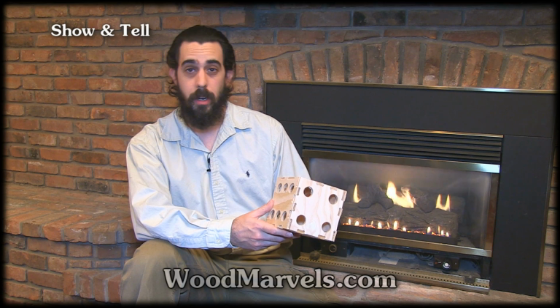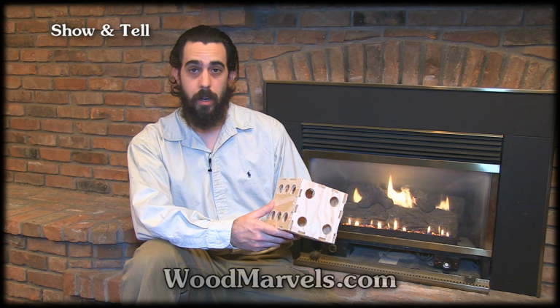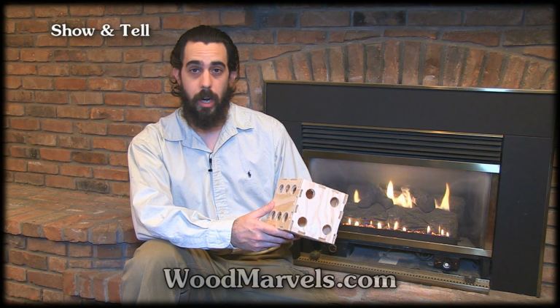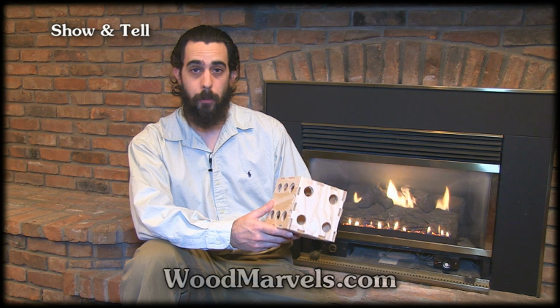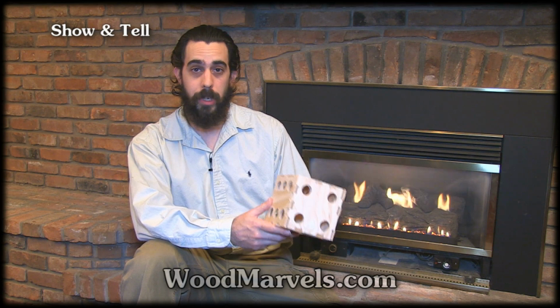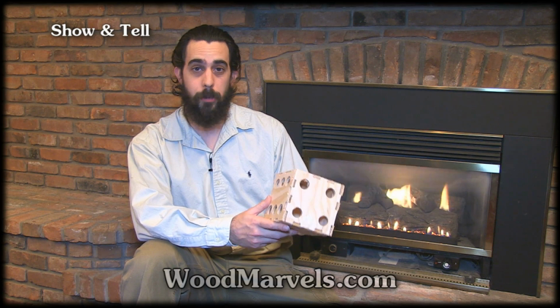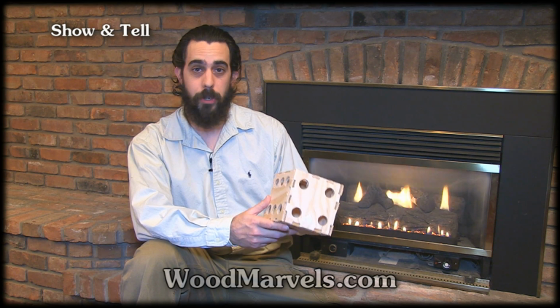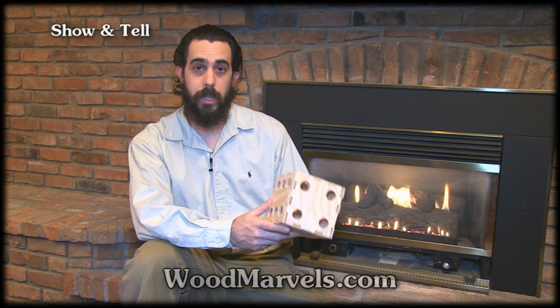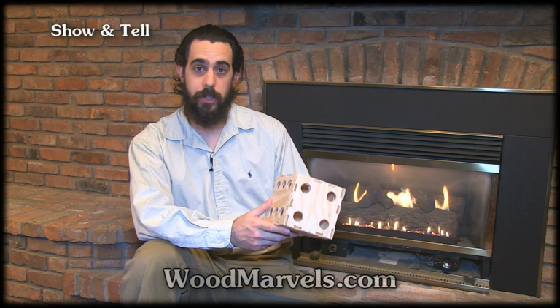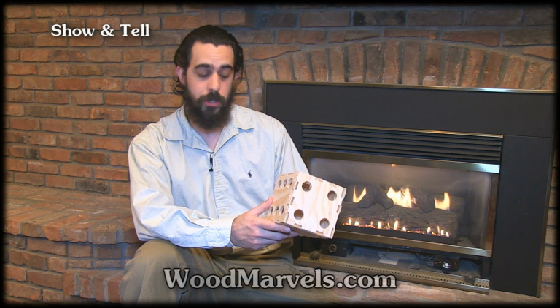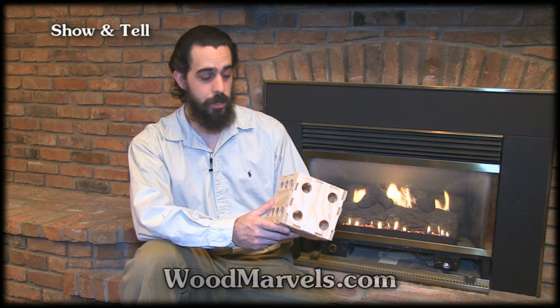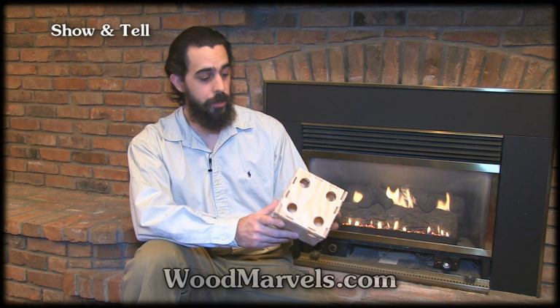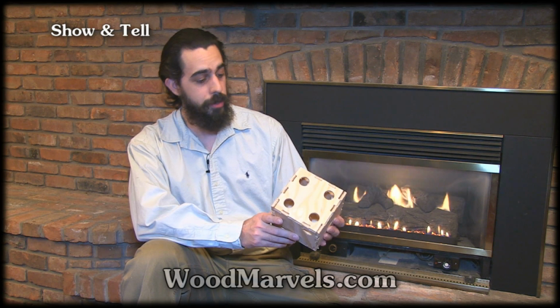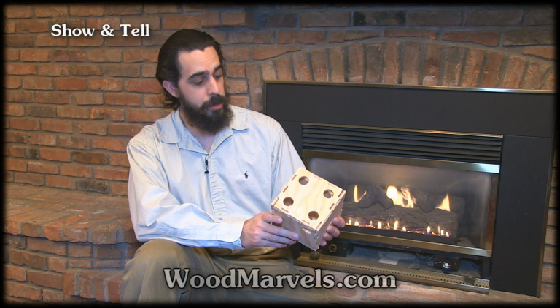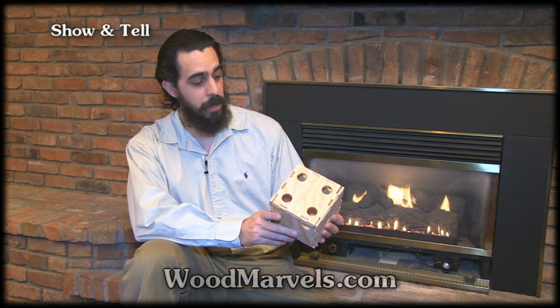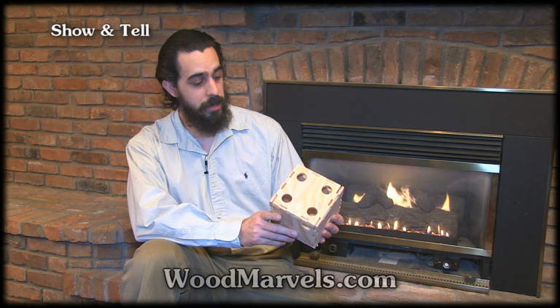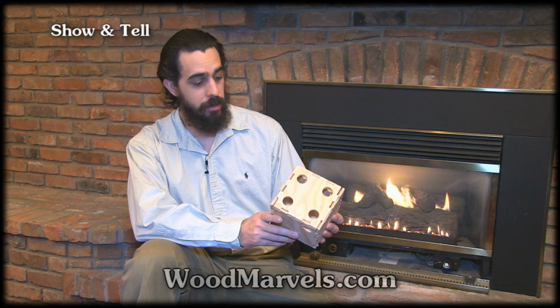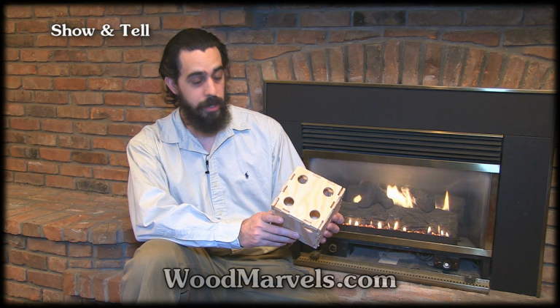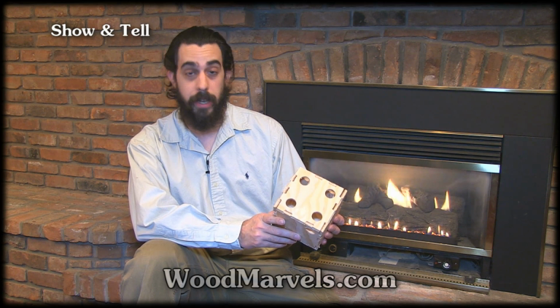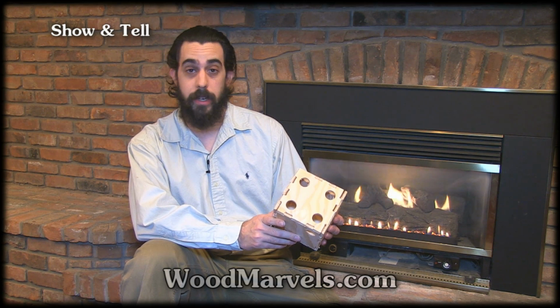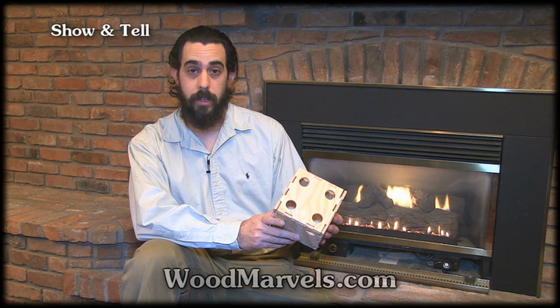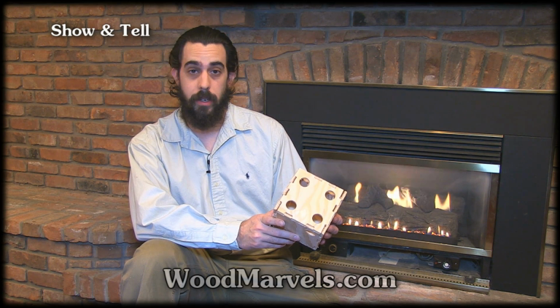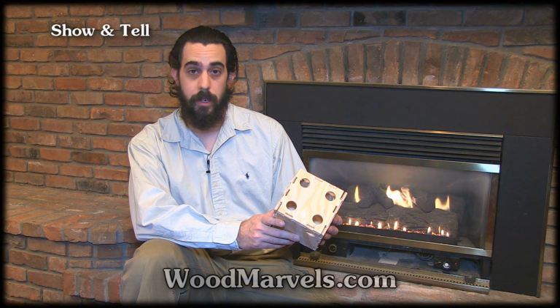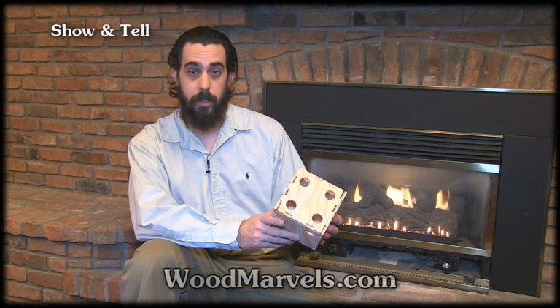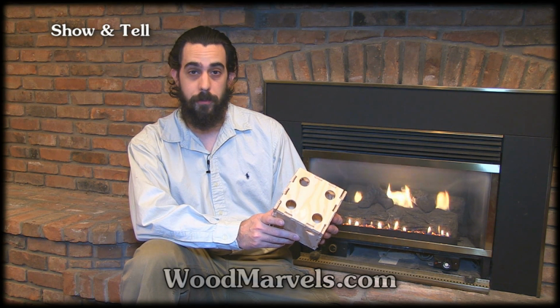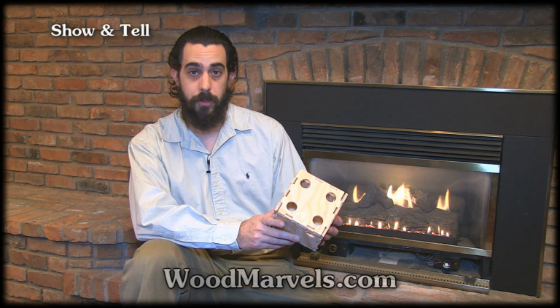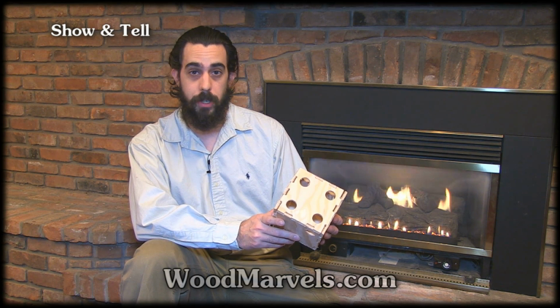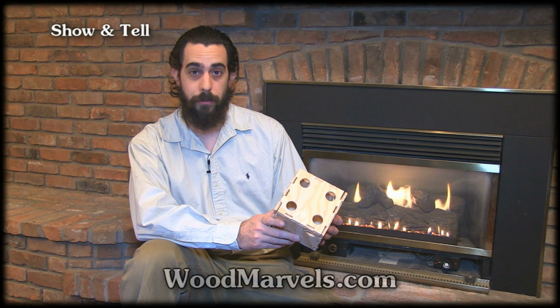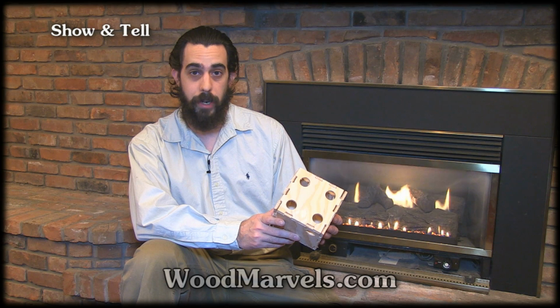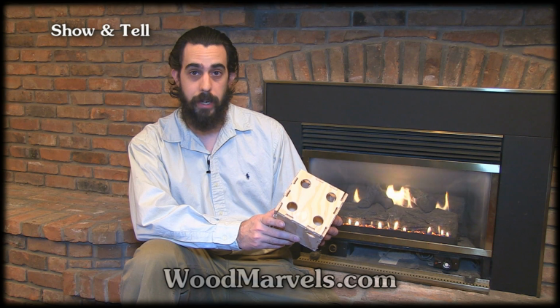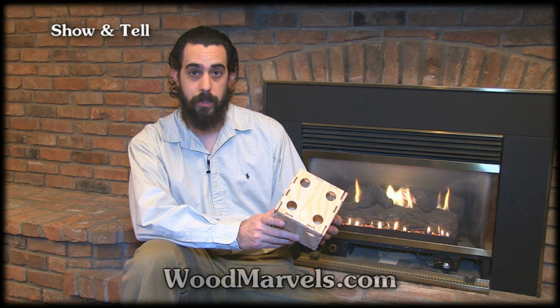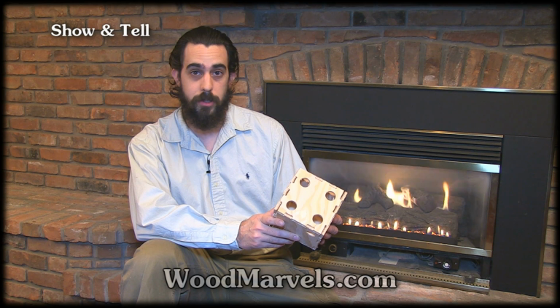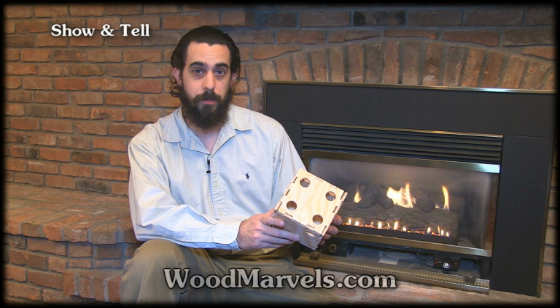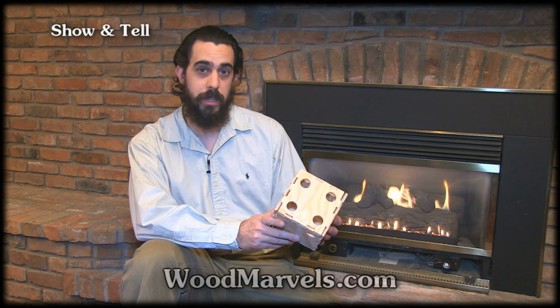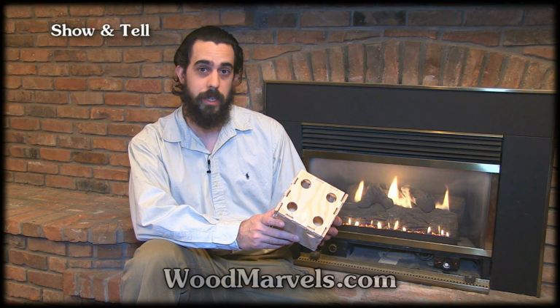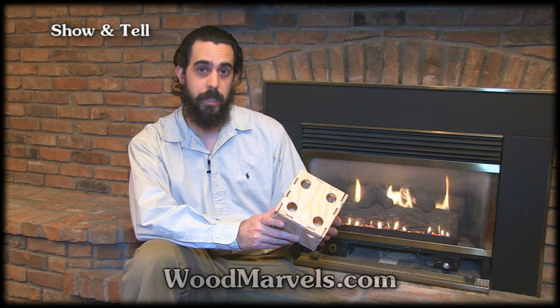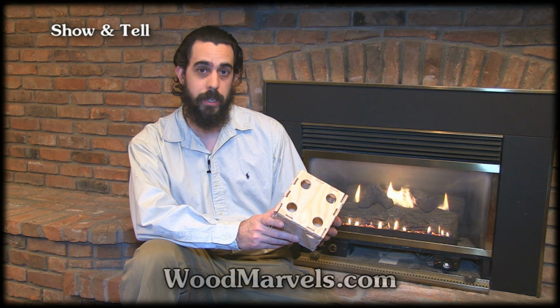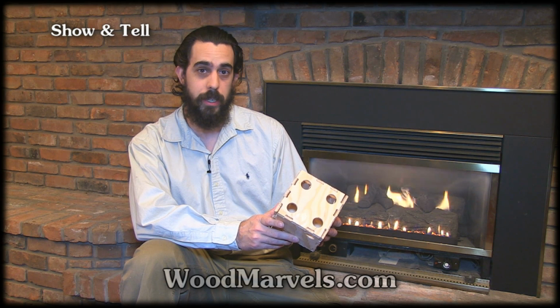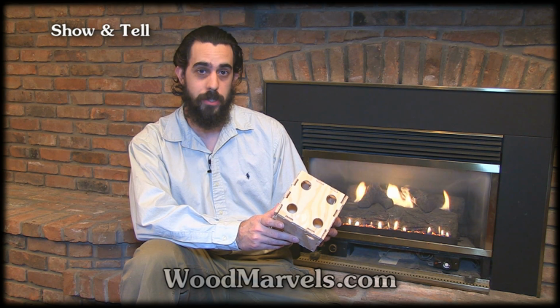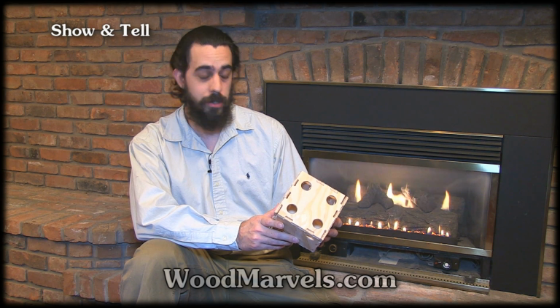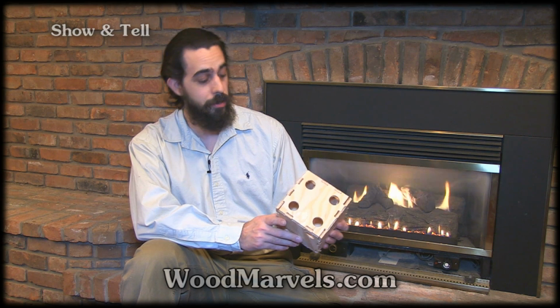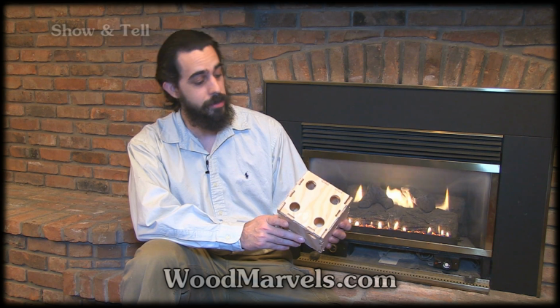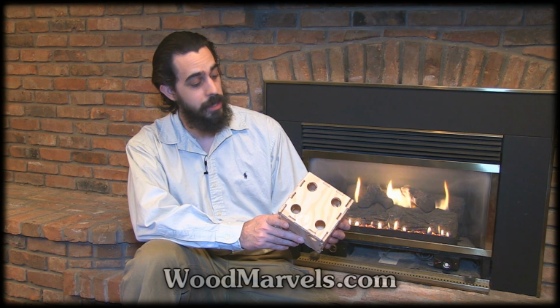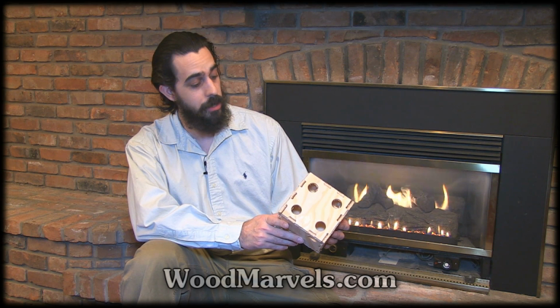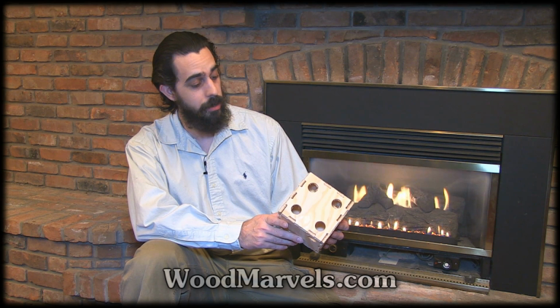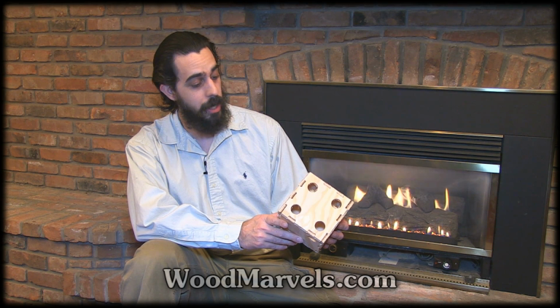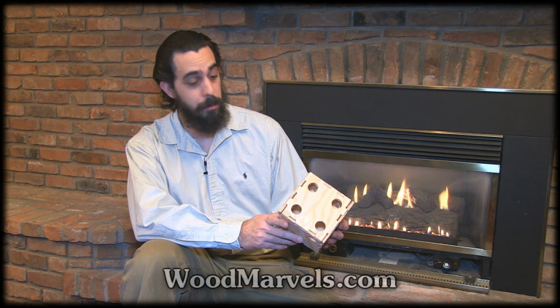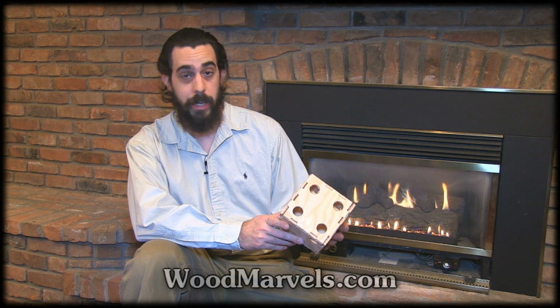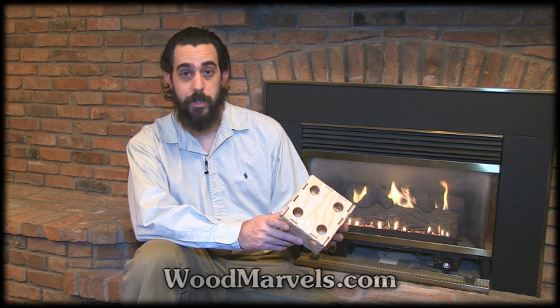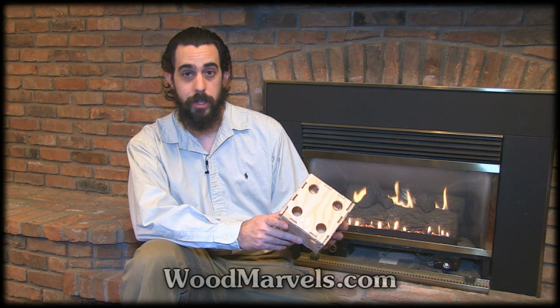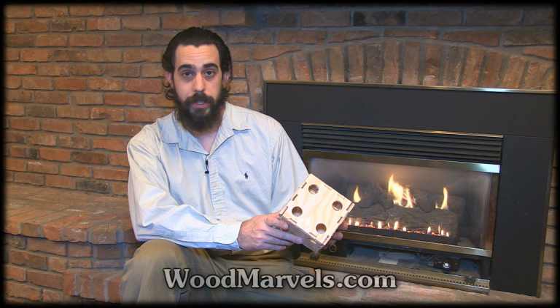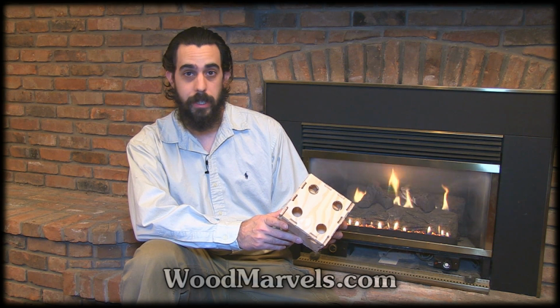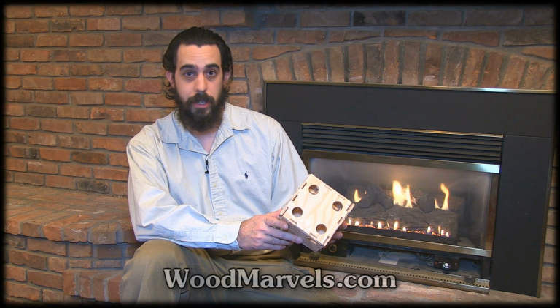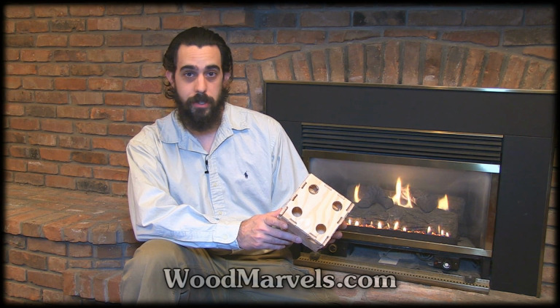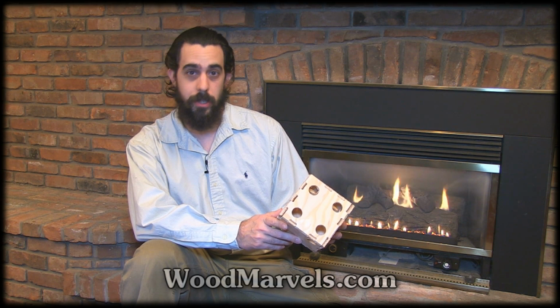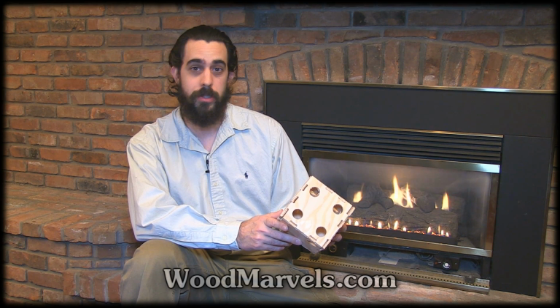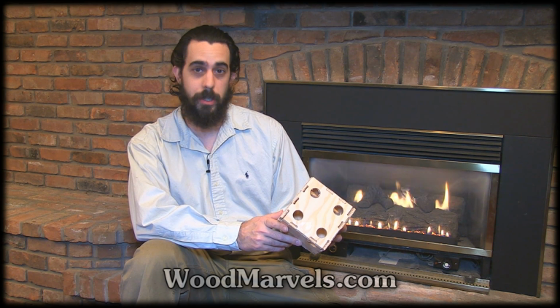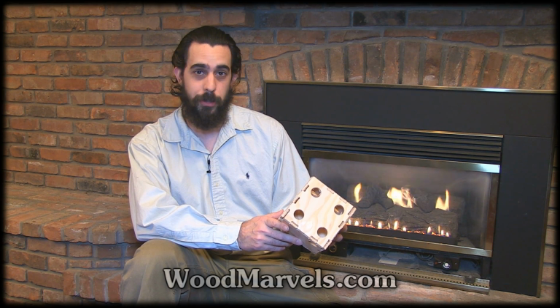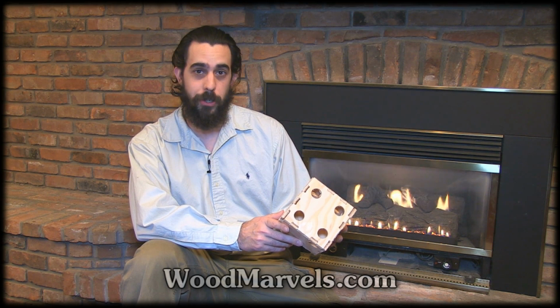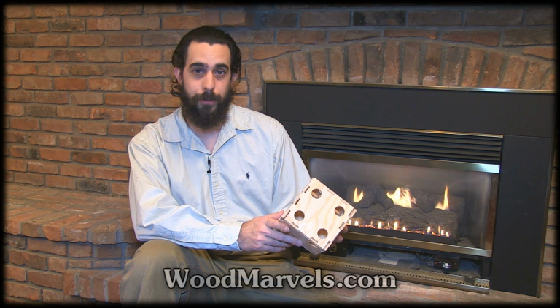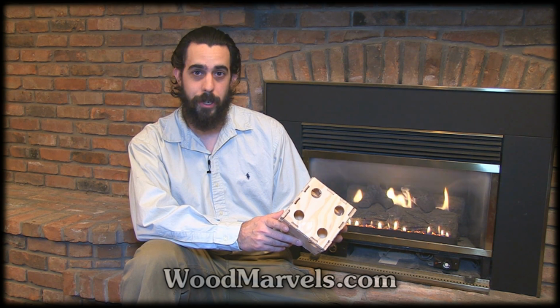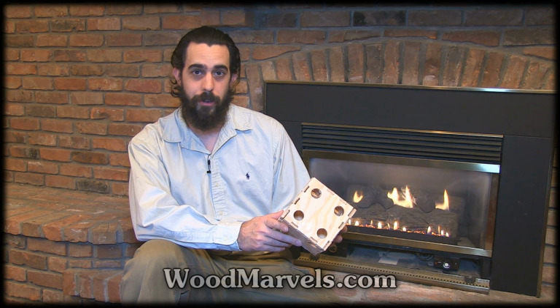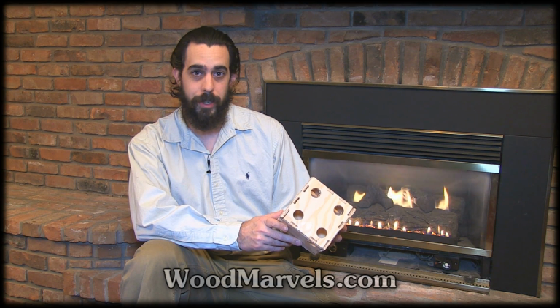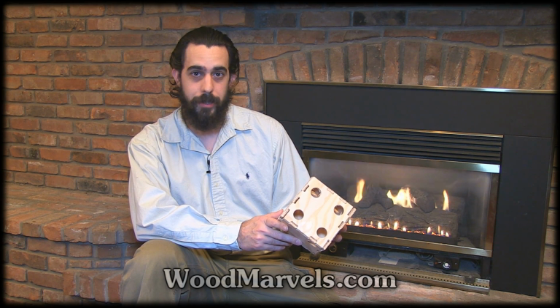I really would like to show you this puzzle die in a few different angles, but then I guess you'd know the secret combination, so it's up to you to figure it out.